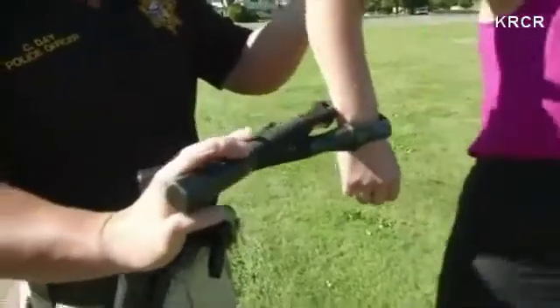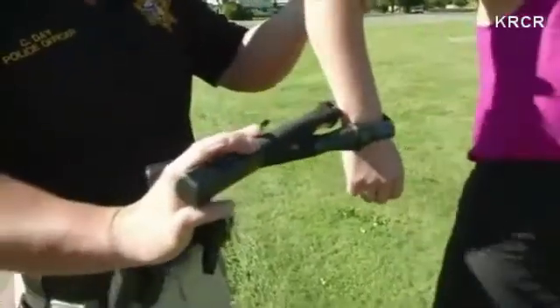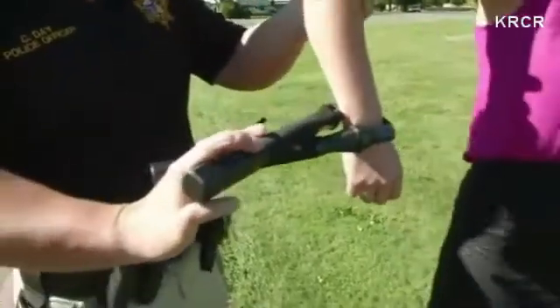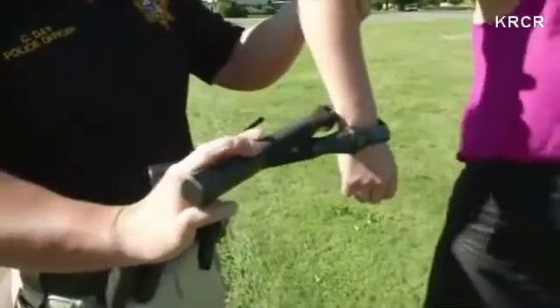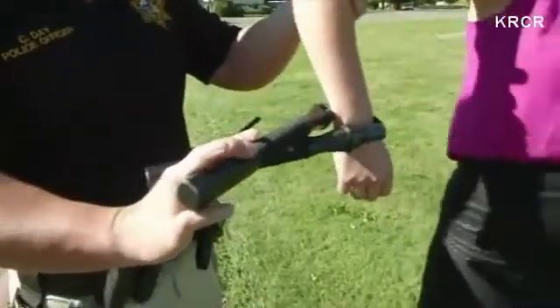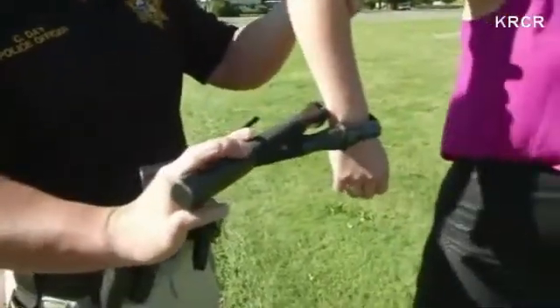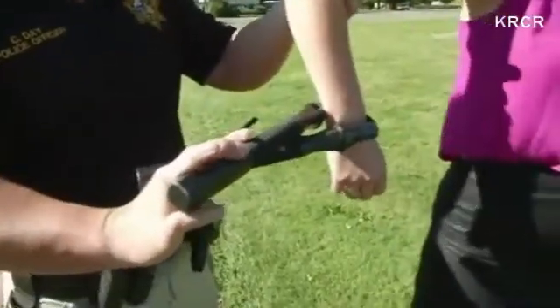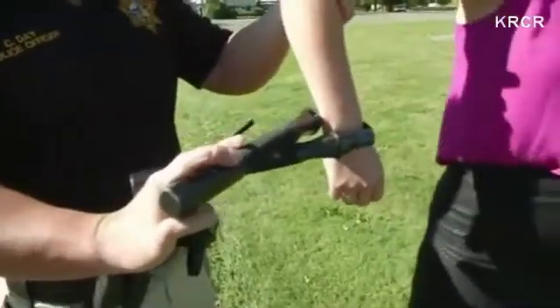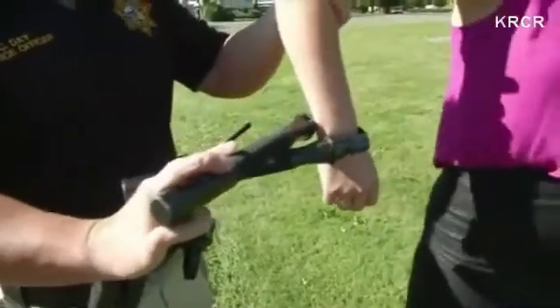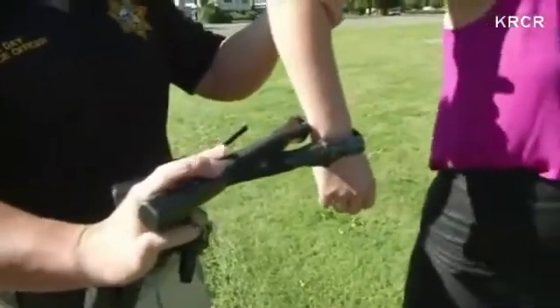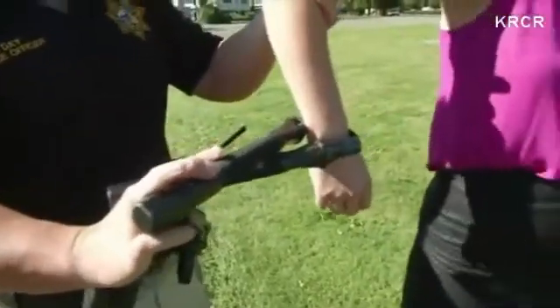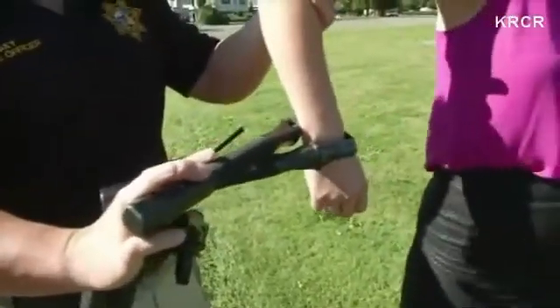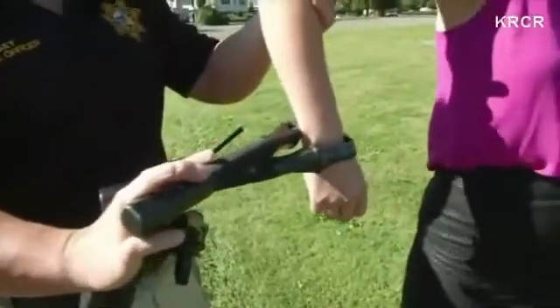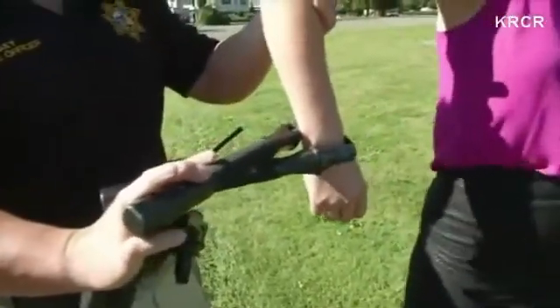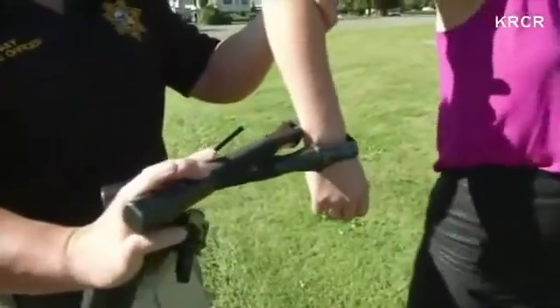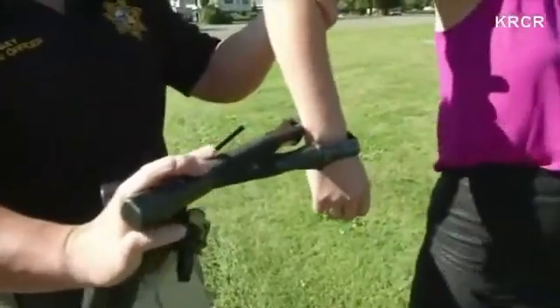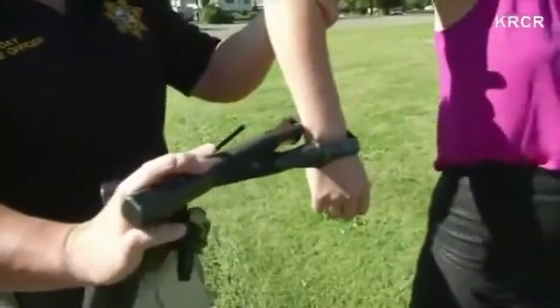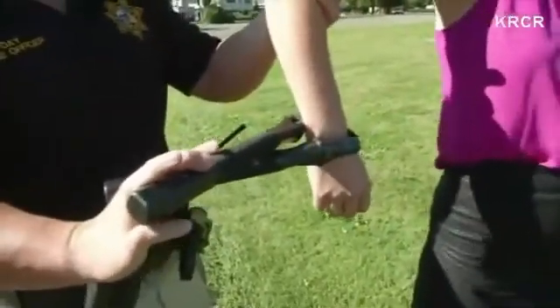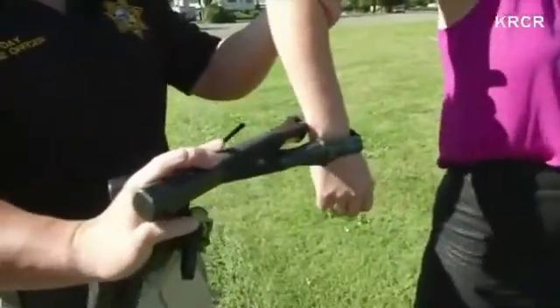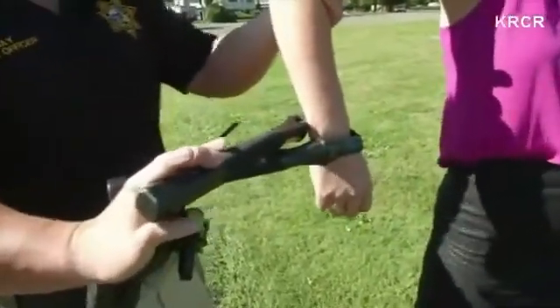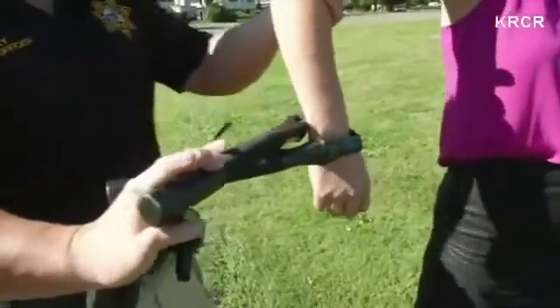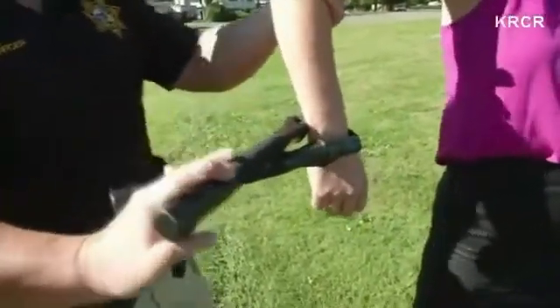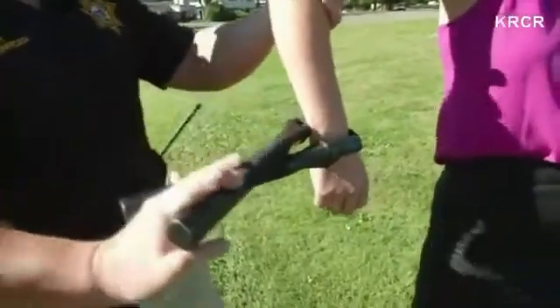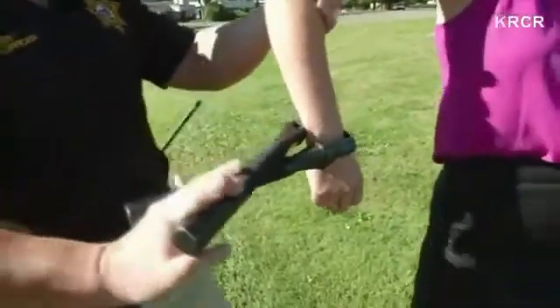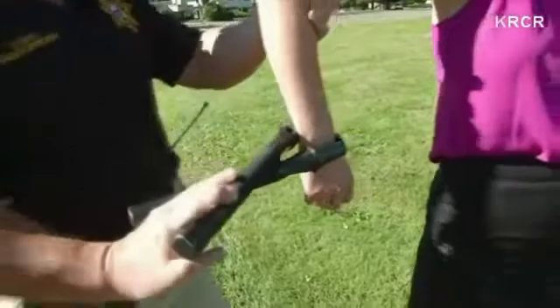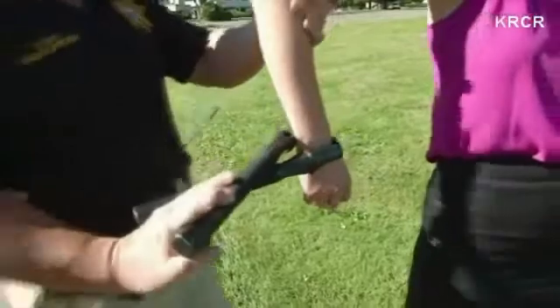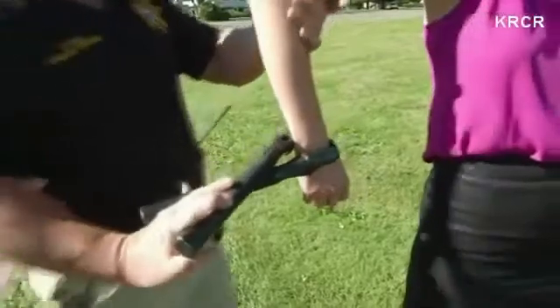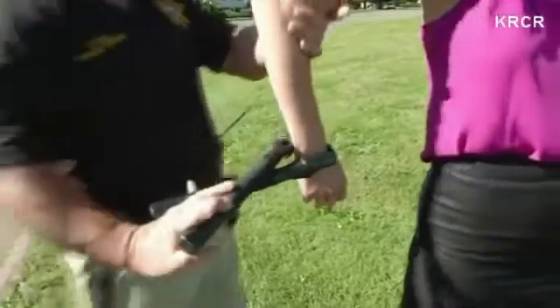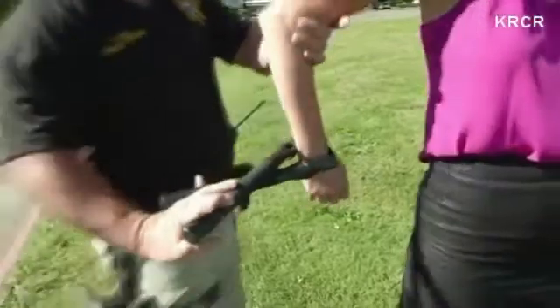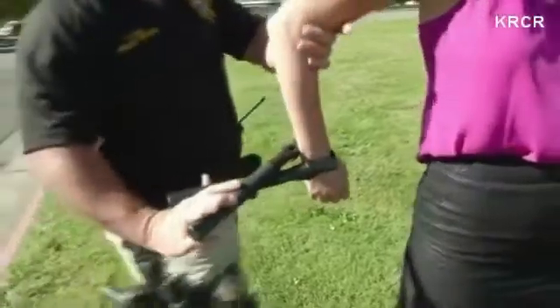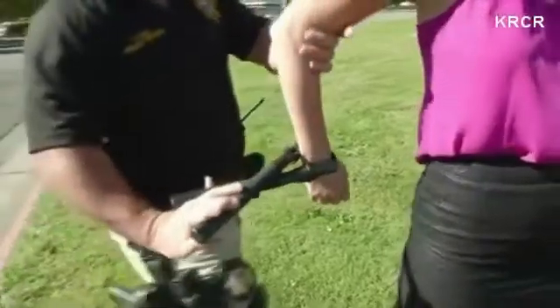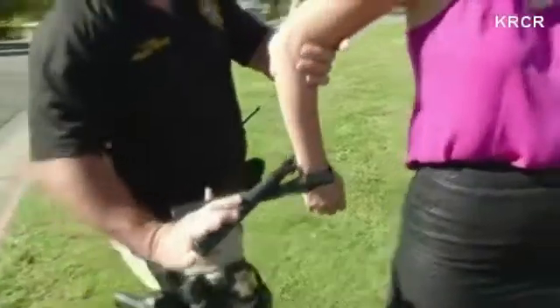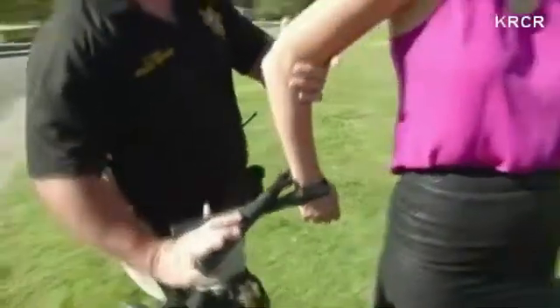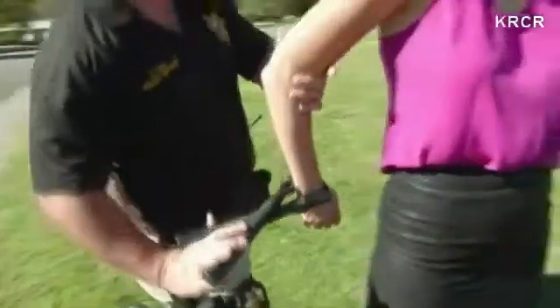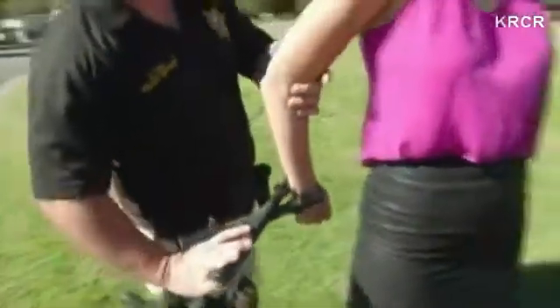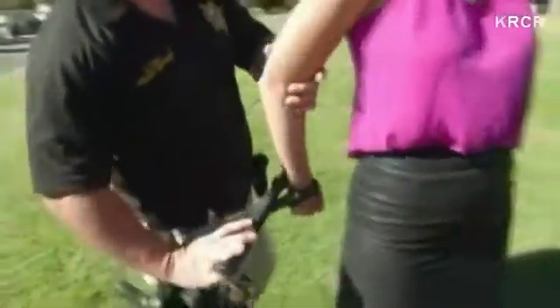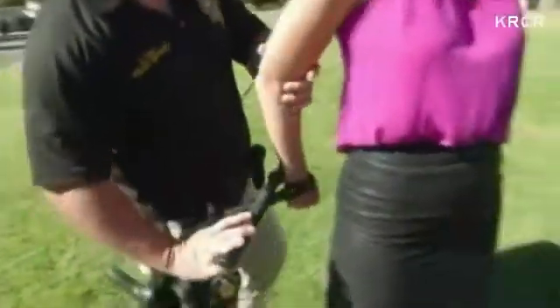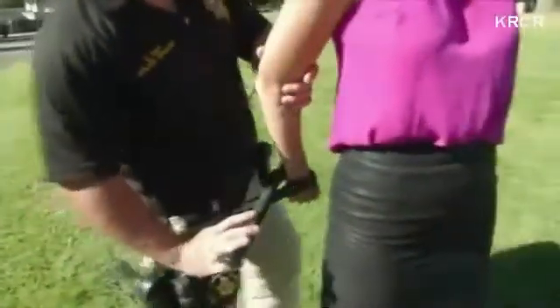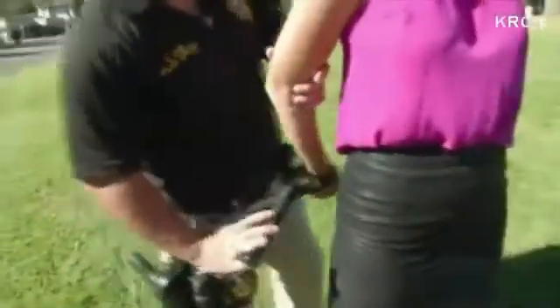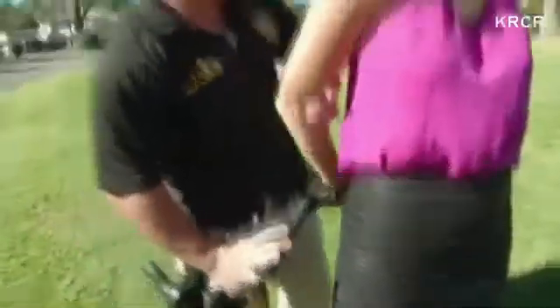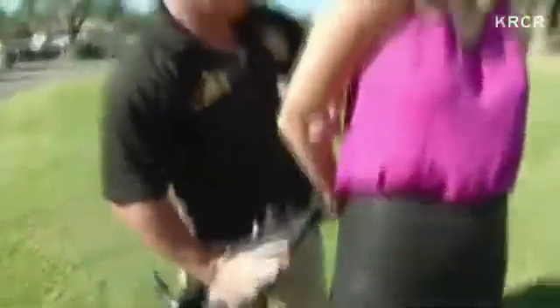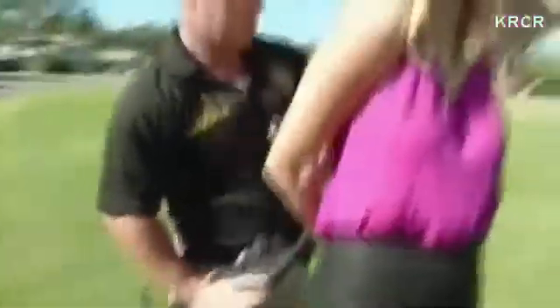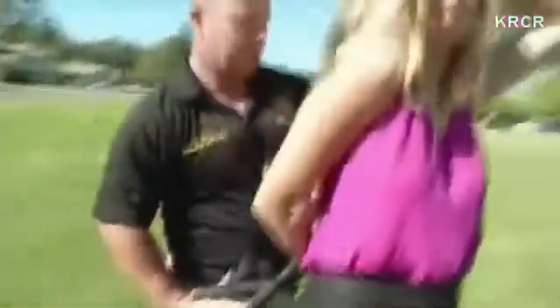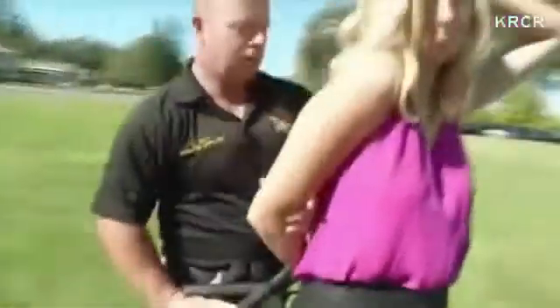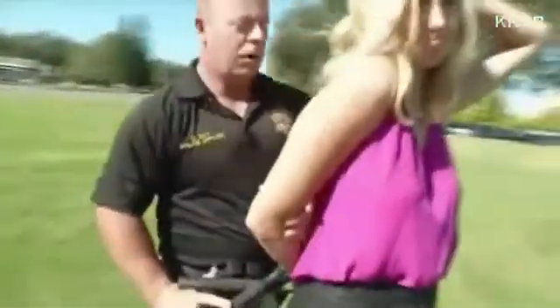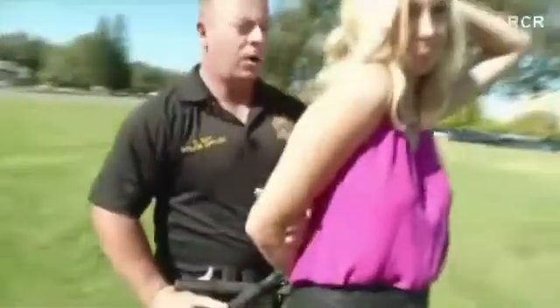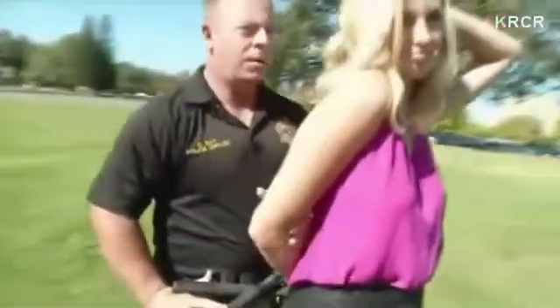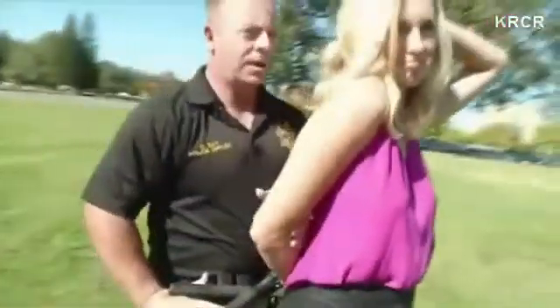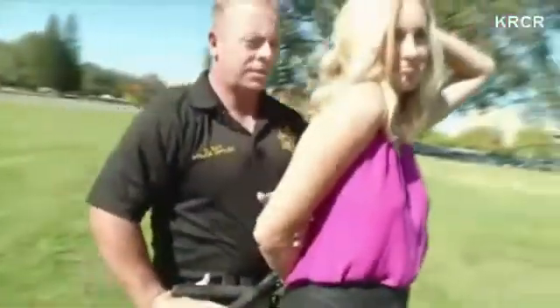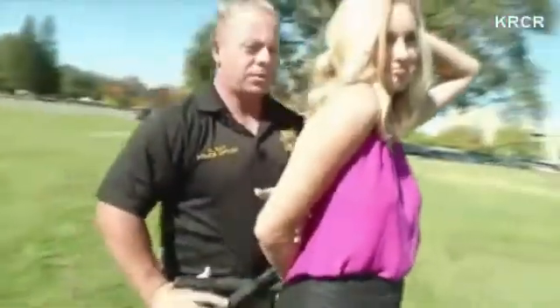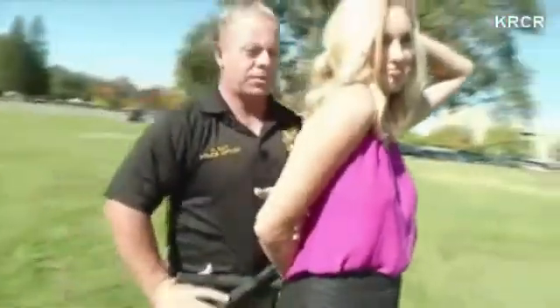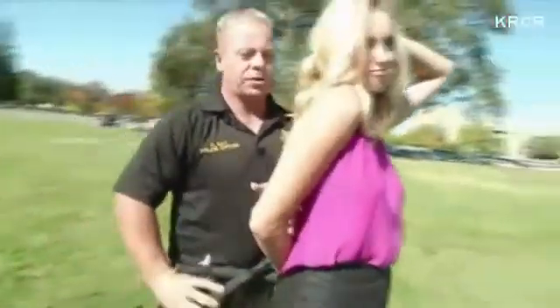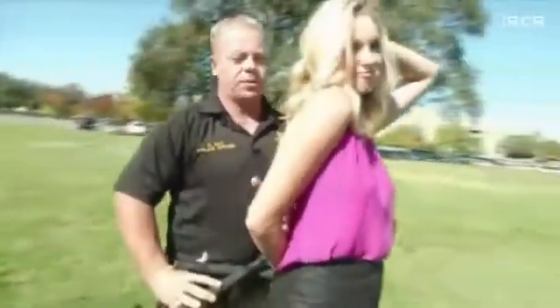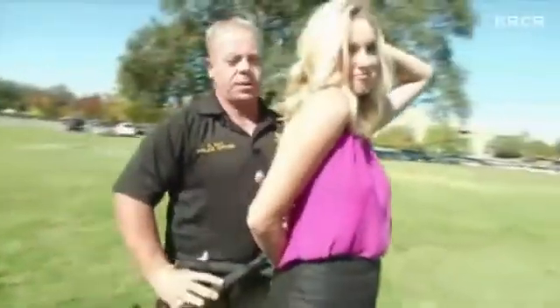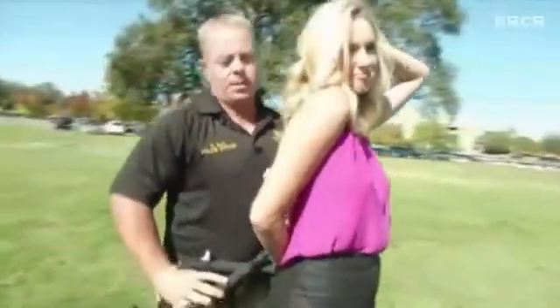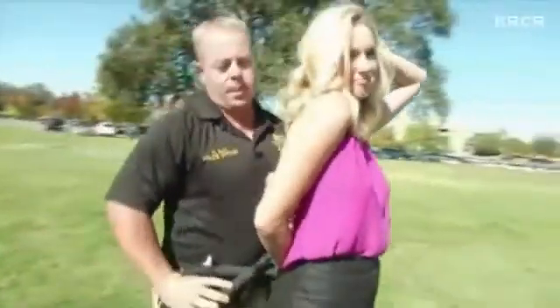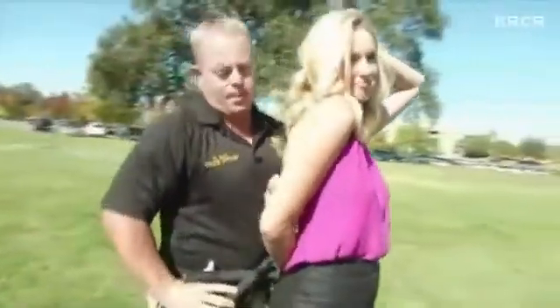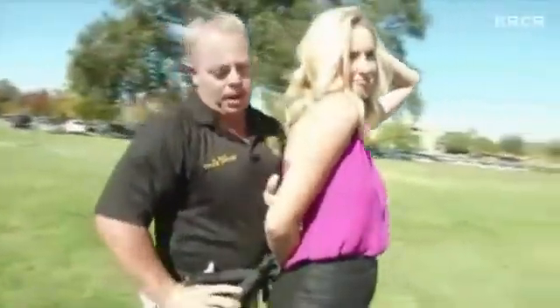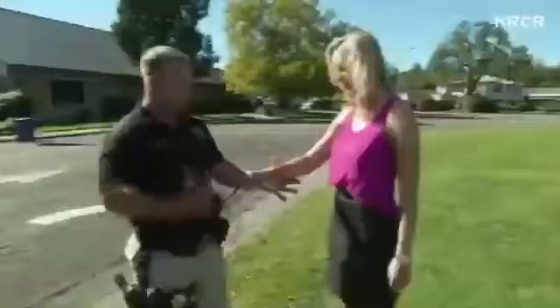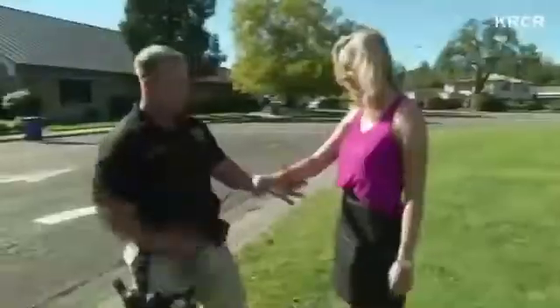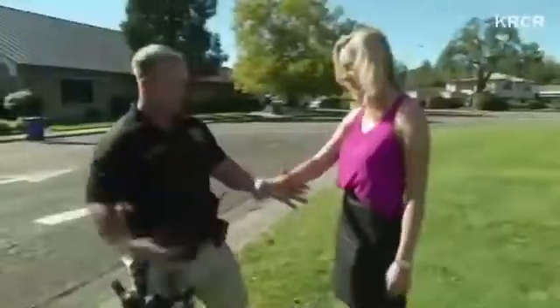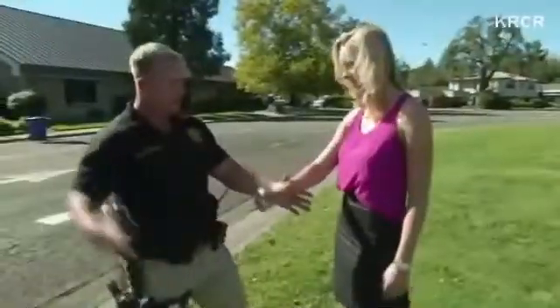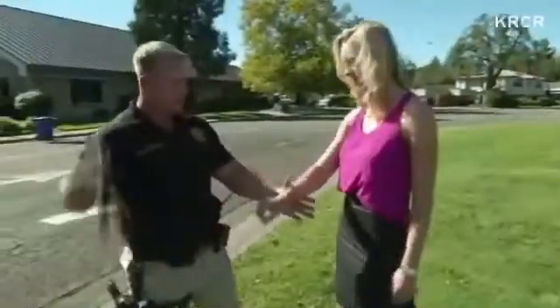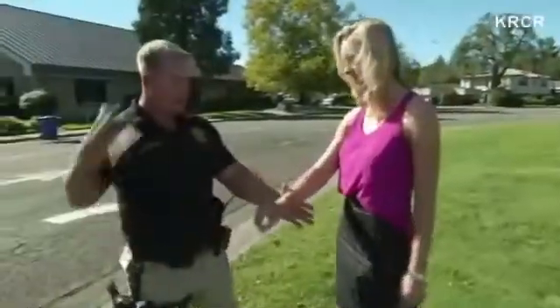Those are nunchucks, police certified, meaning they are legal only for police to use. They're made of plastic, but let me tell you, they're strong.